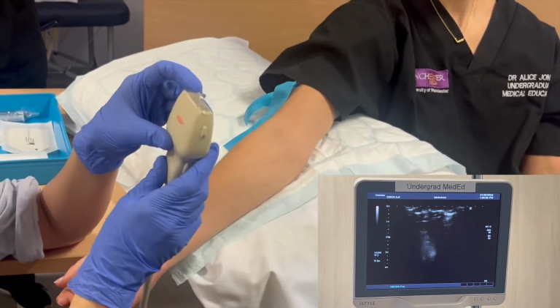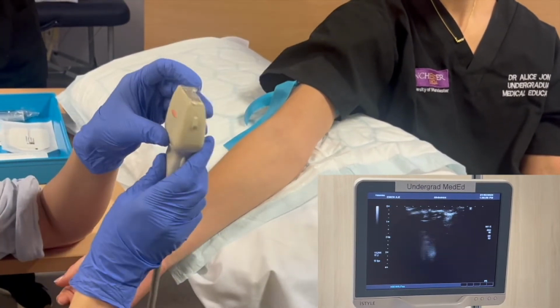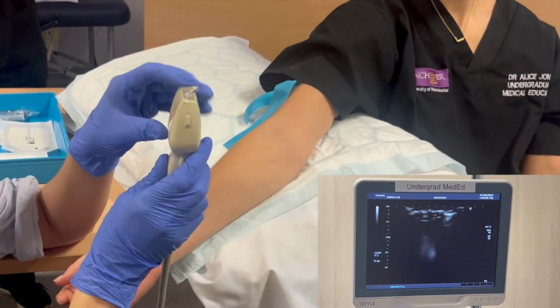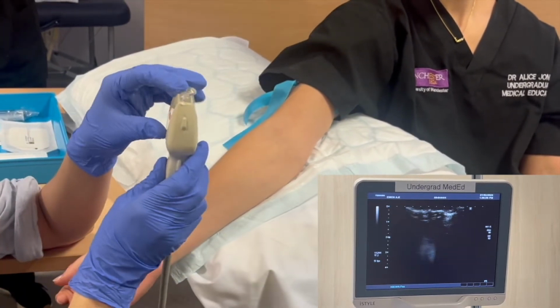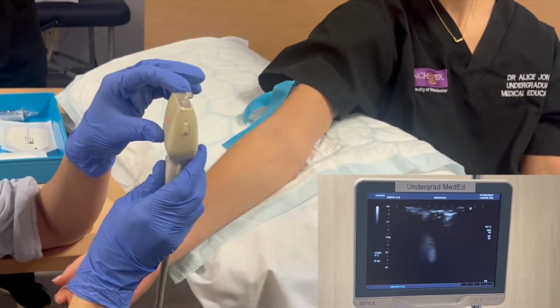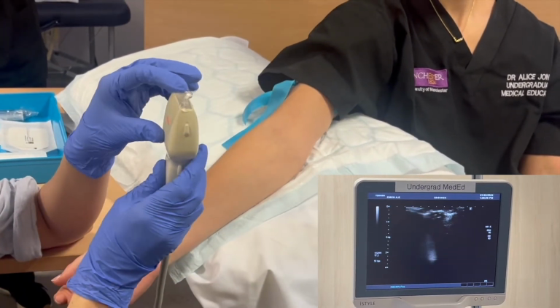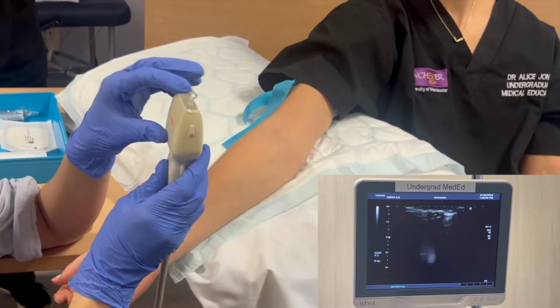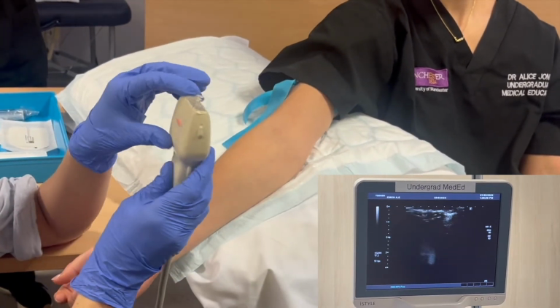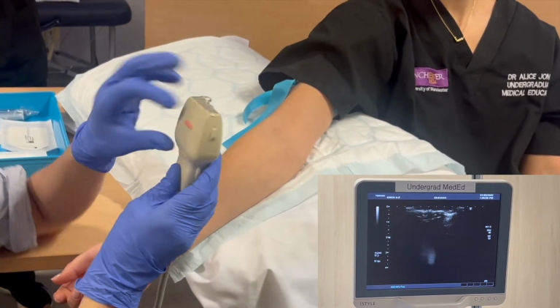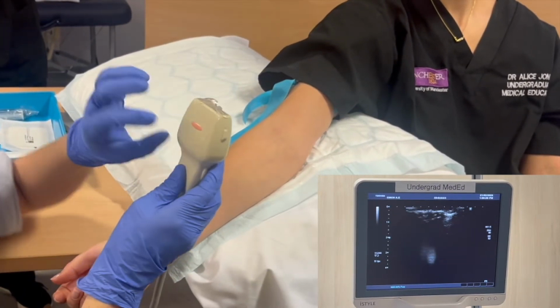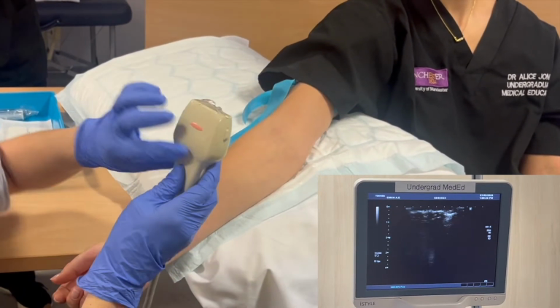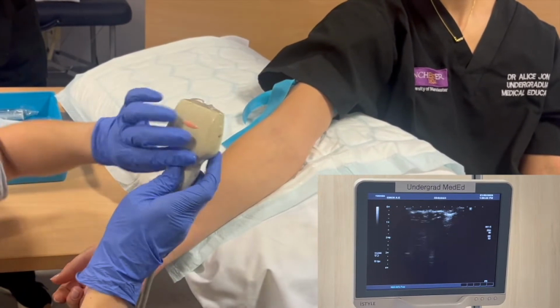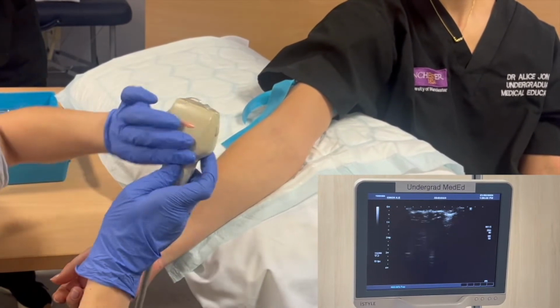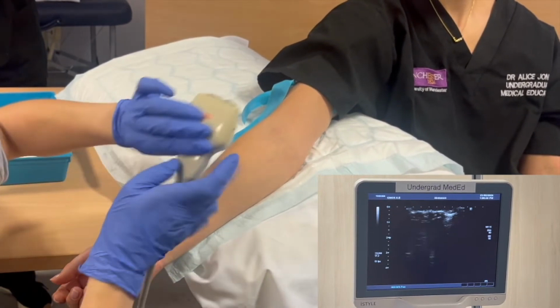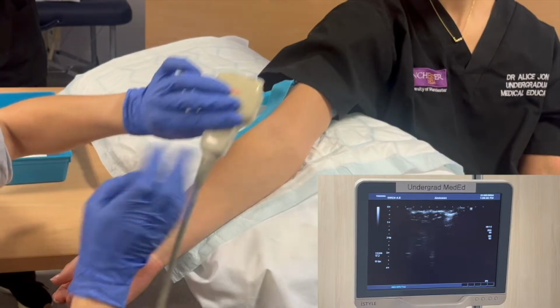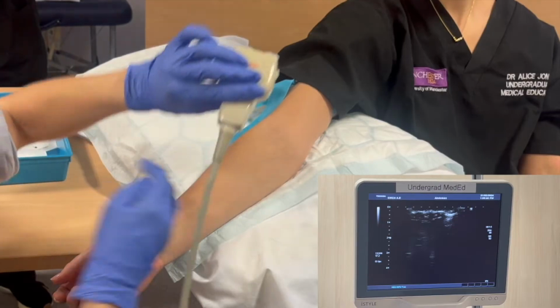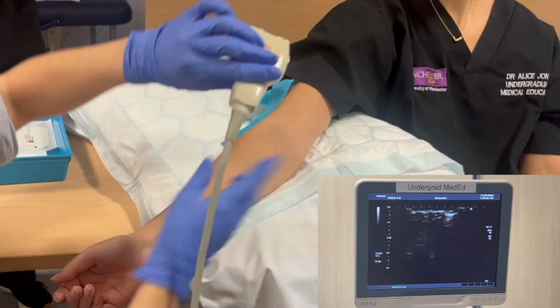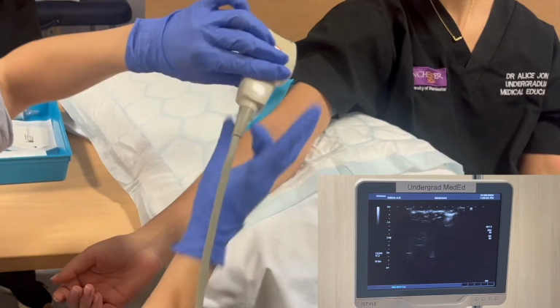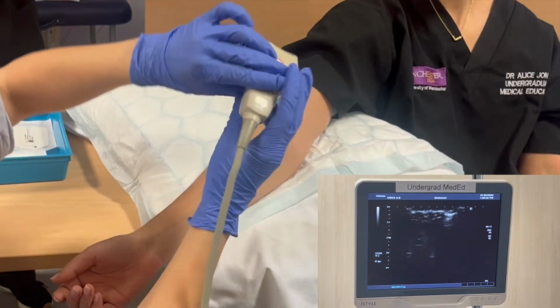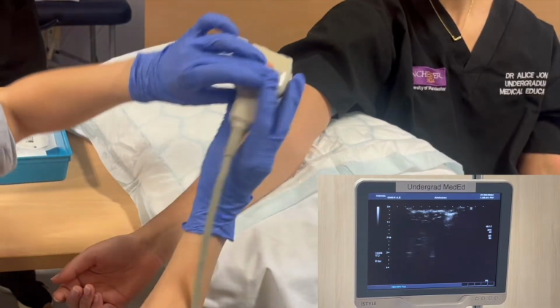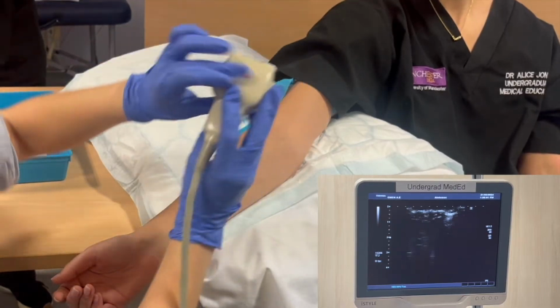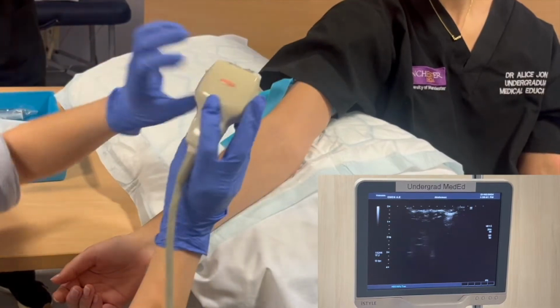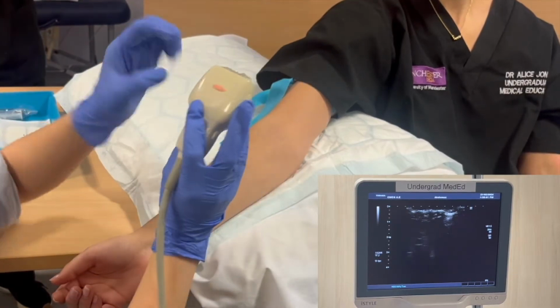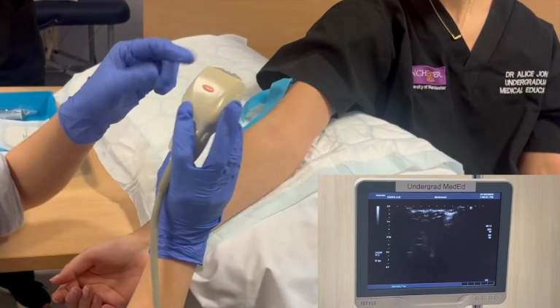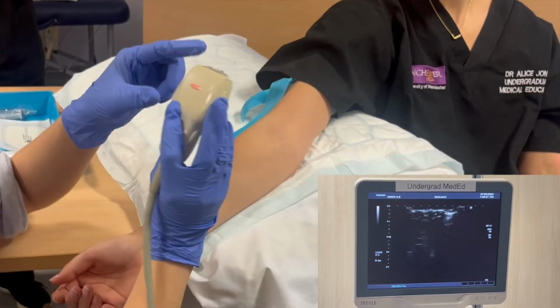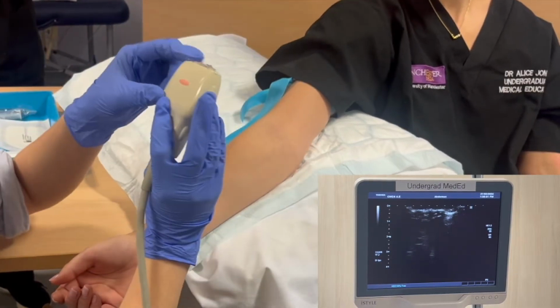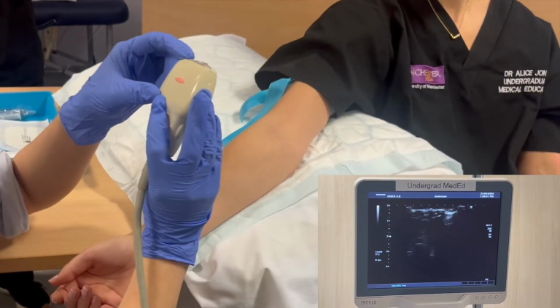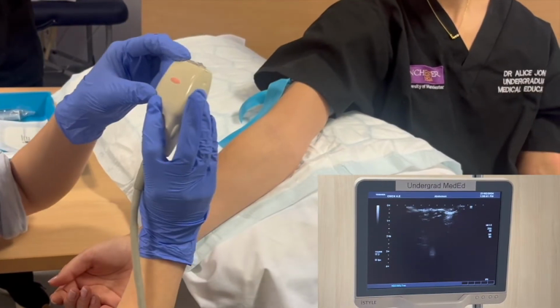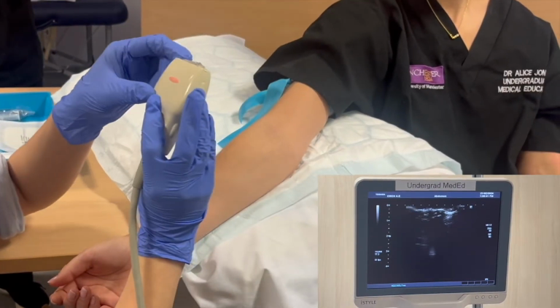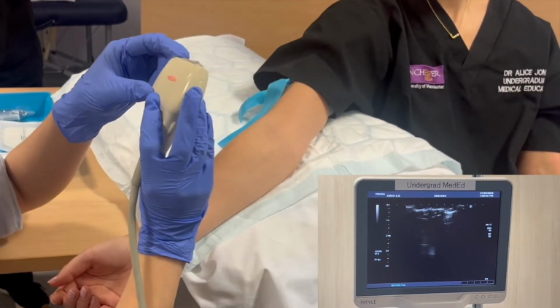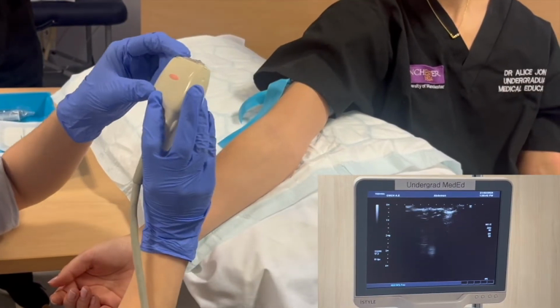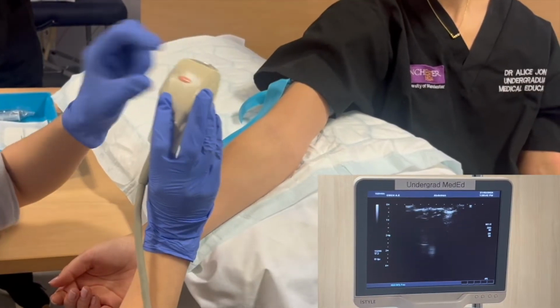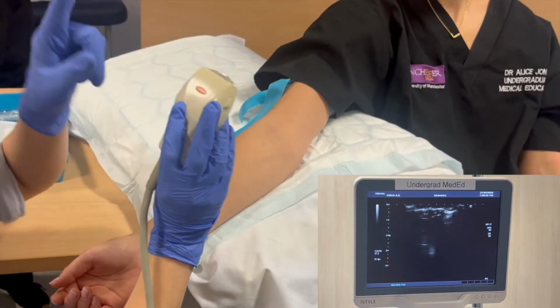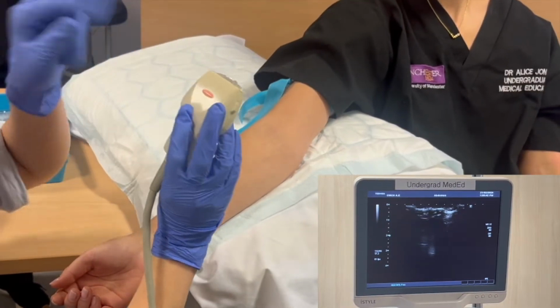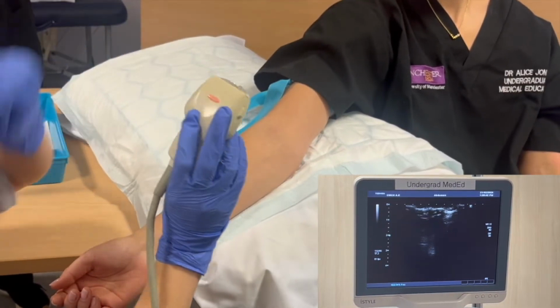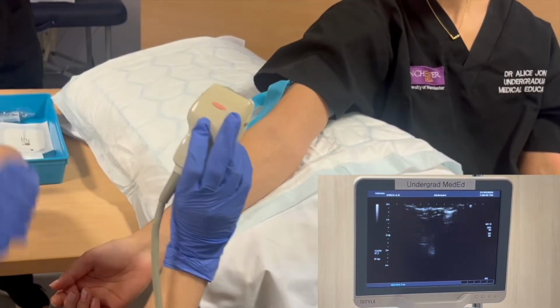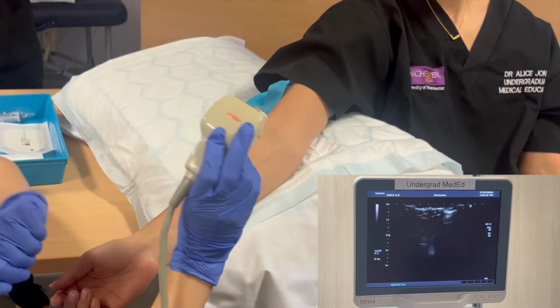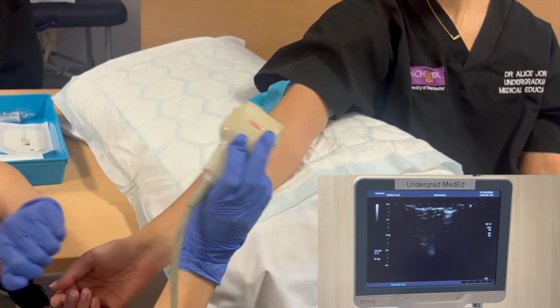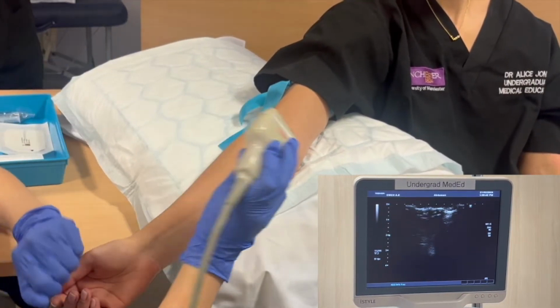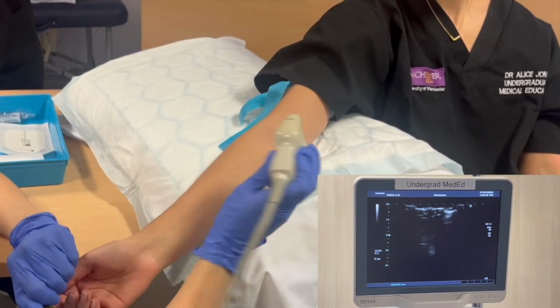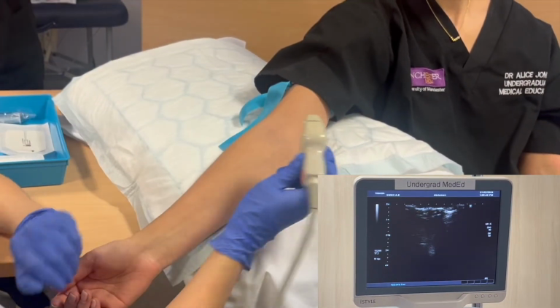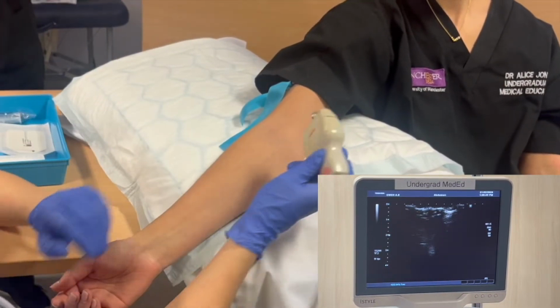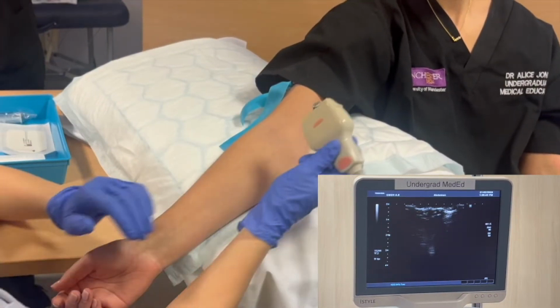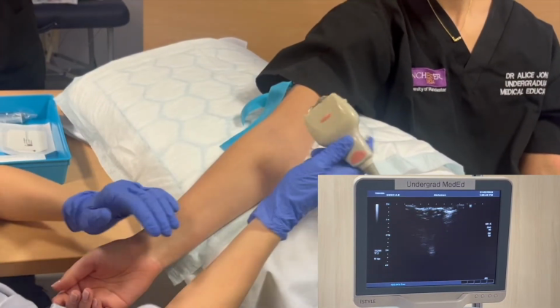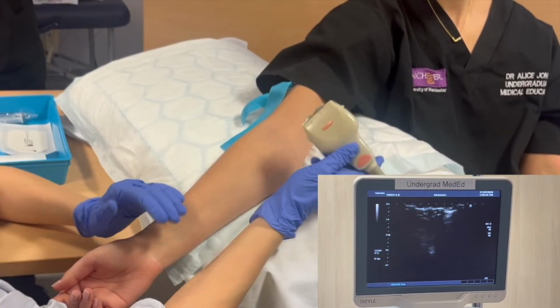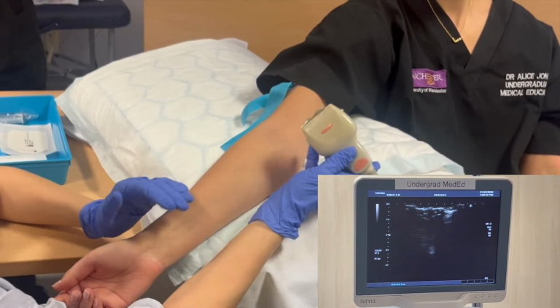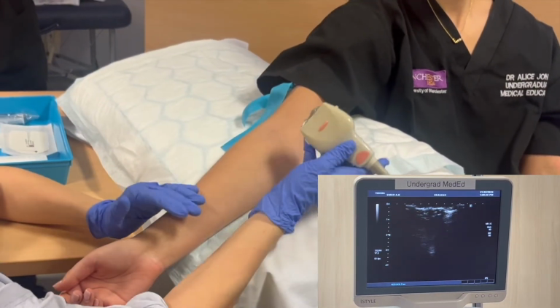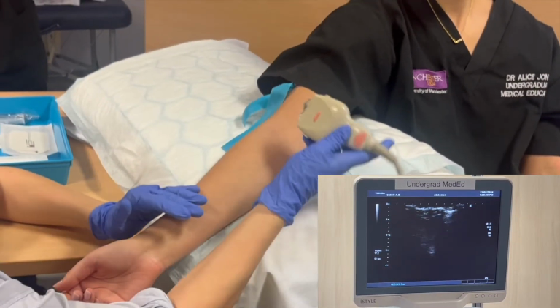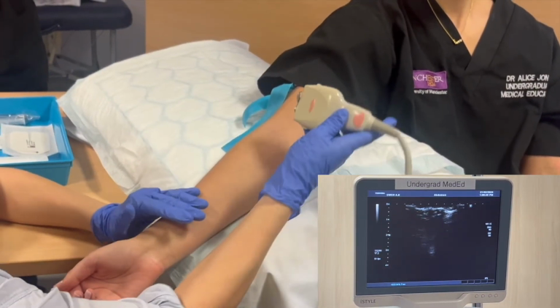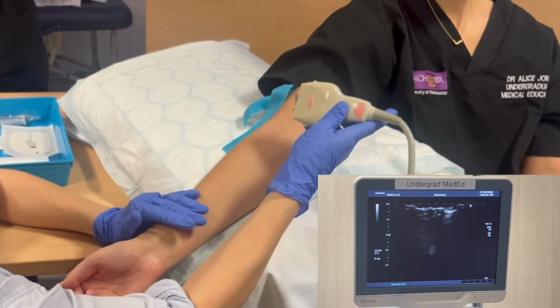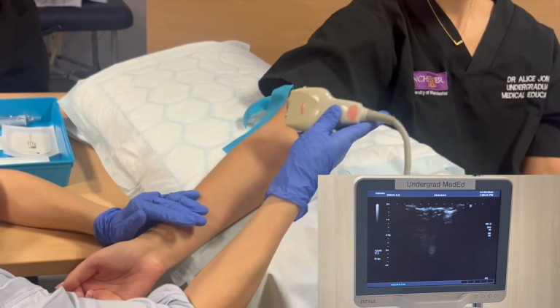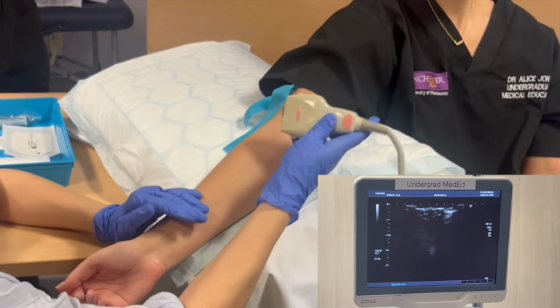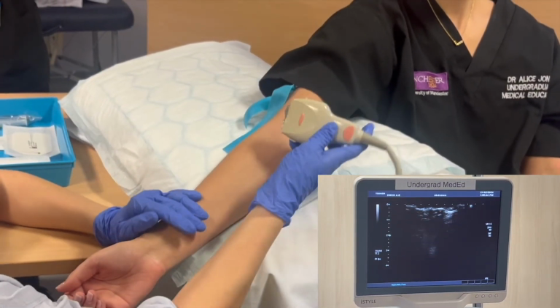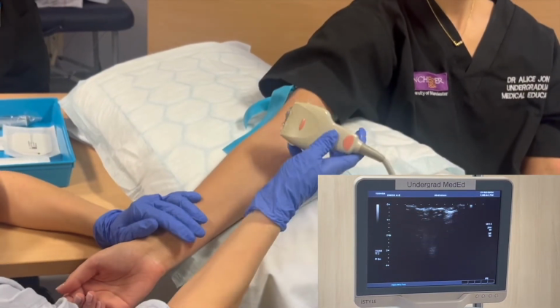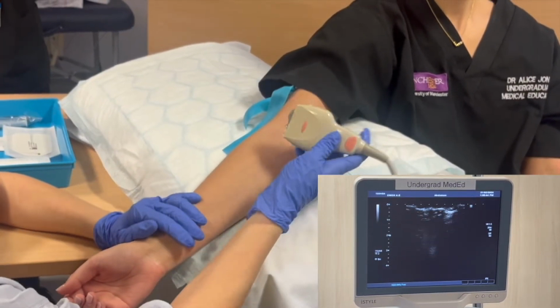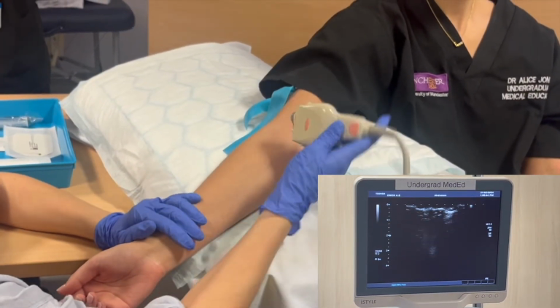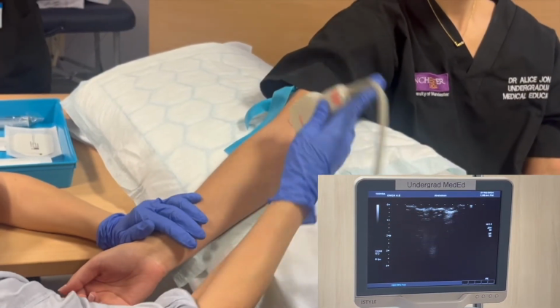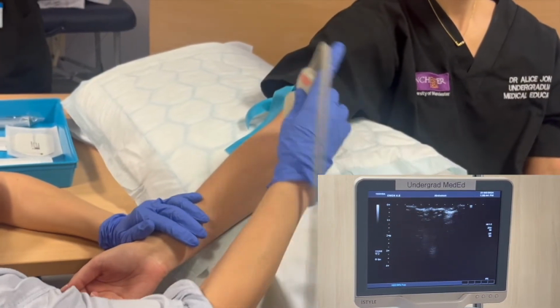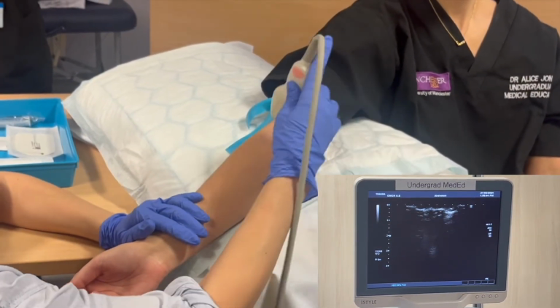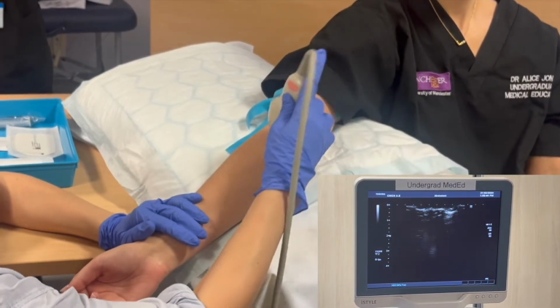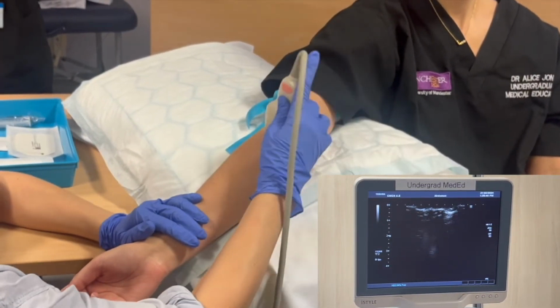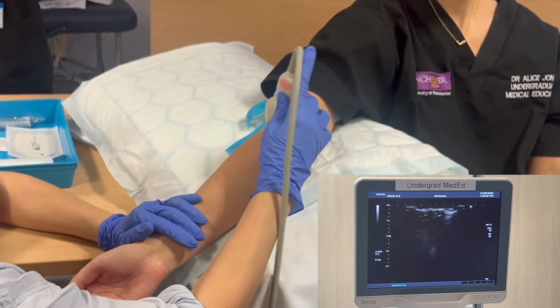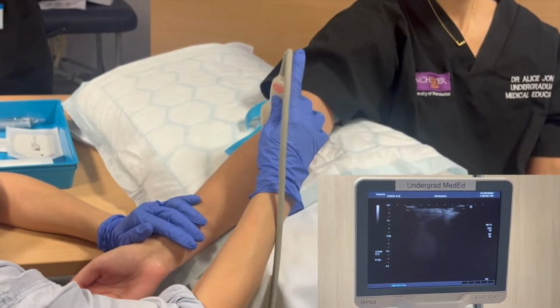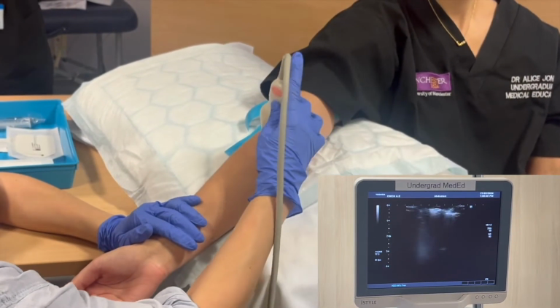To do this you can gently tap either side of the probe and check that what you're seeing on the screen is correct.